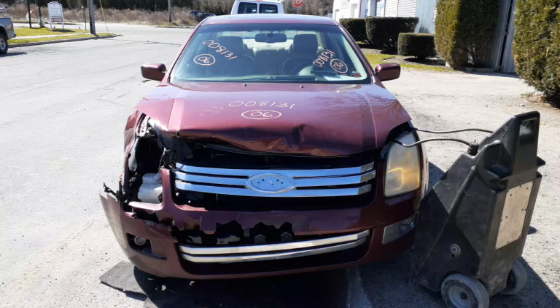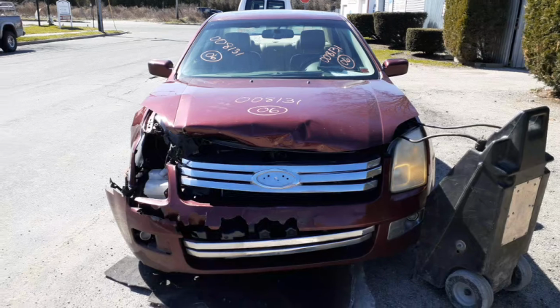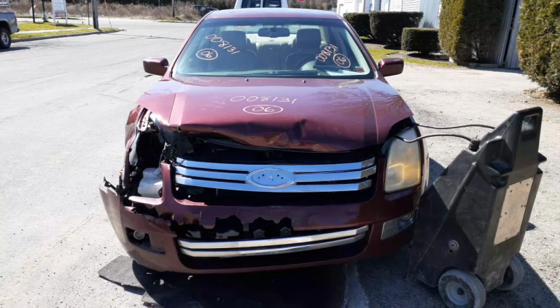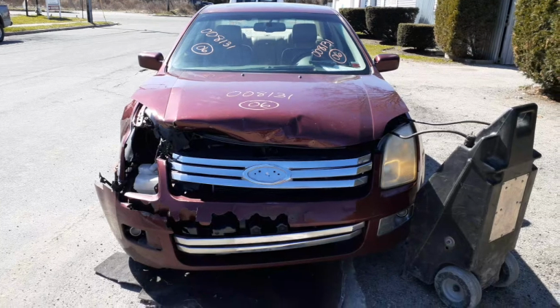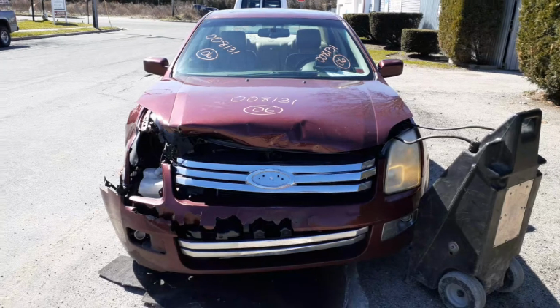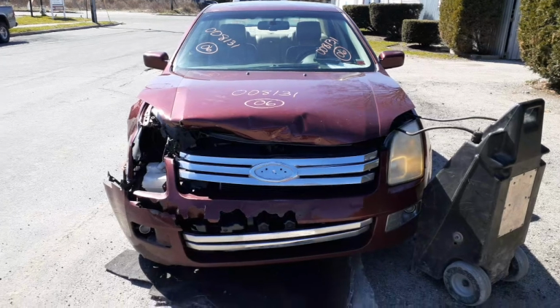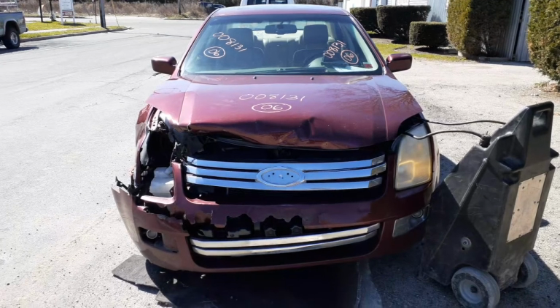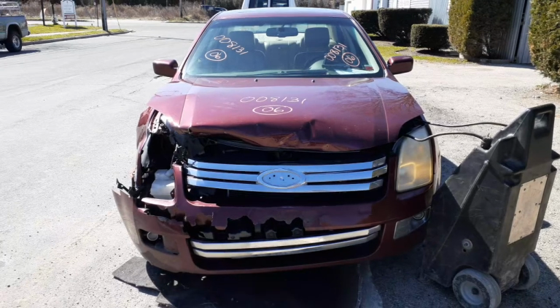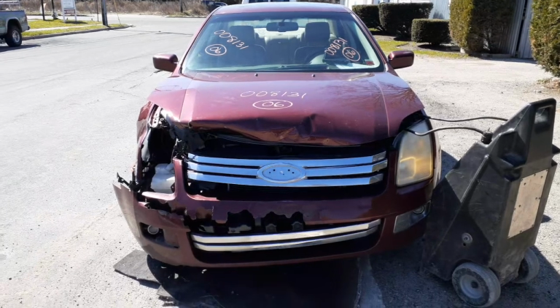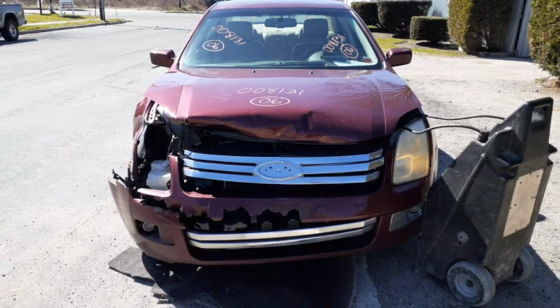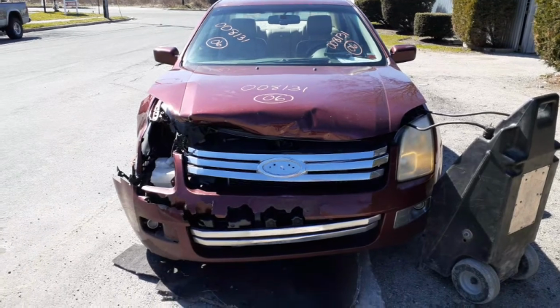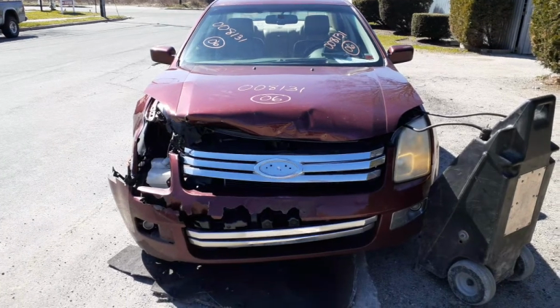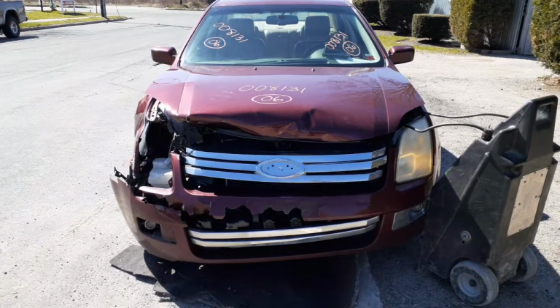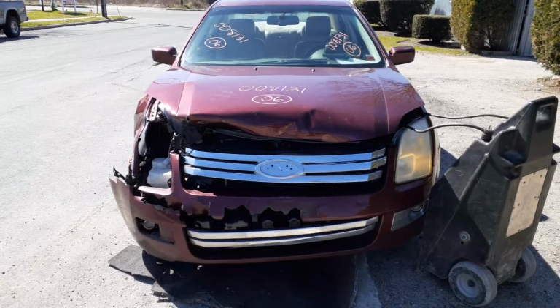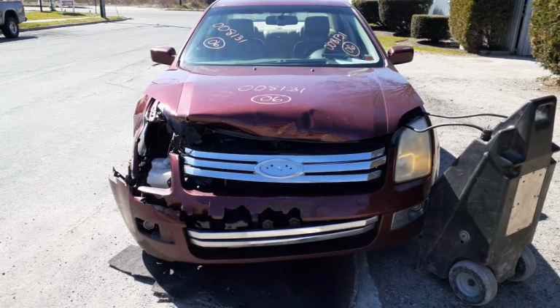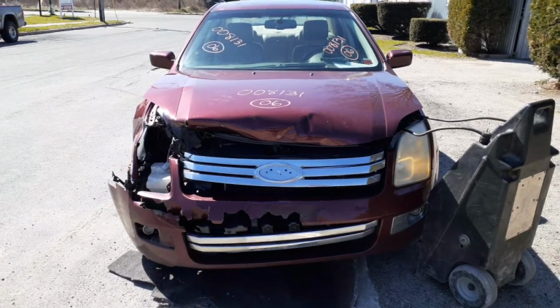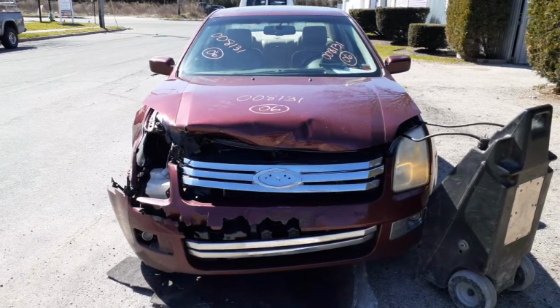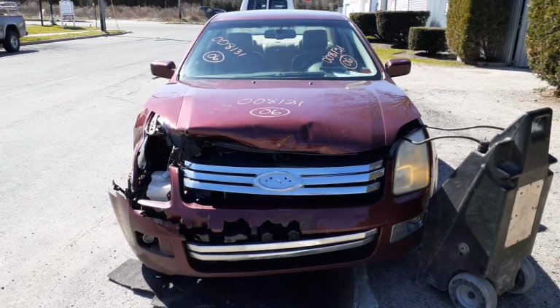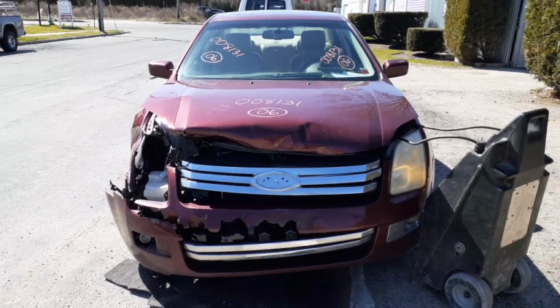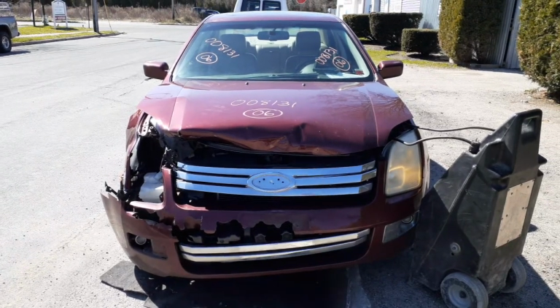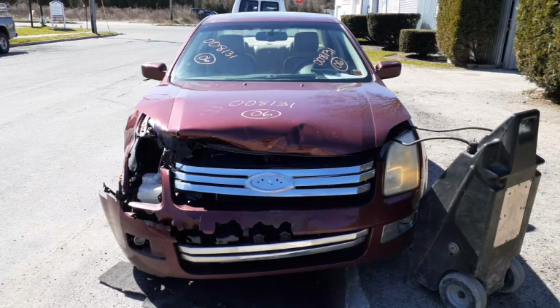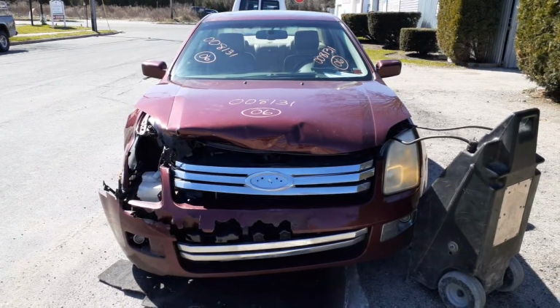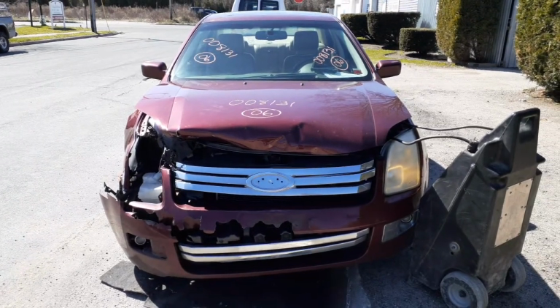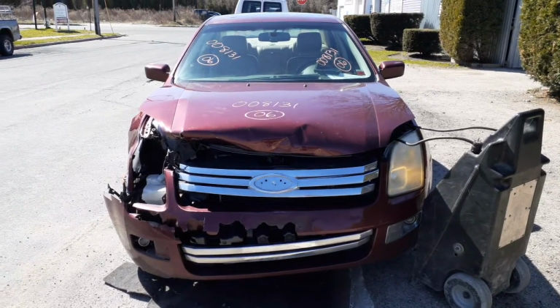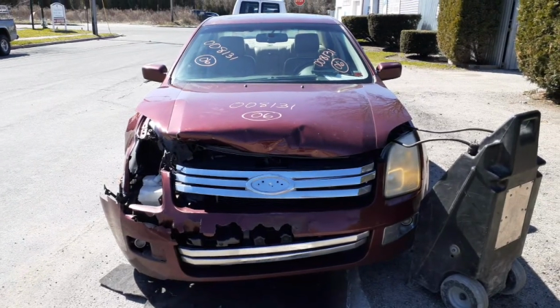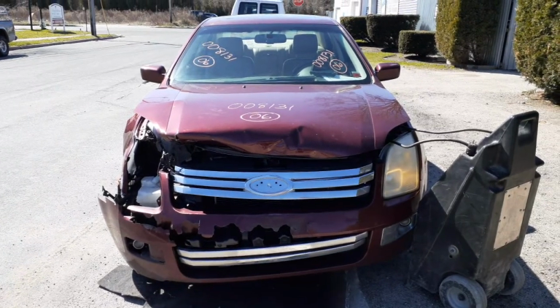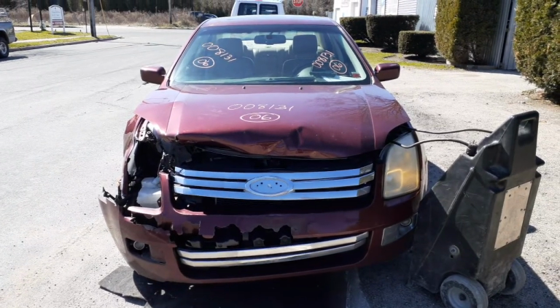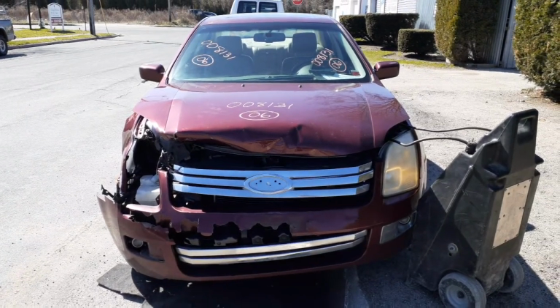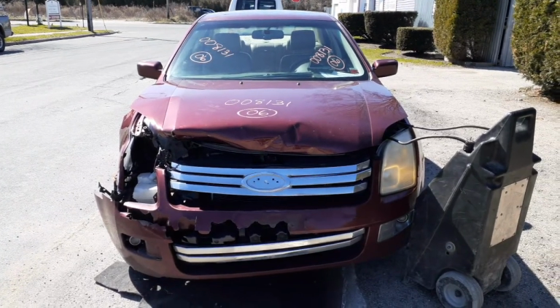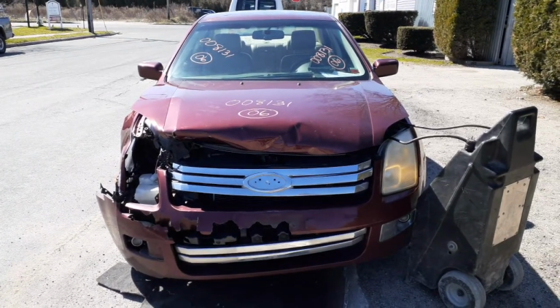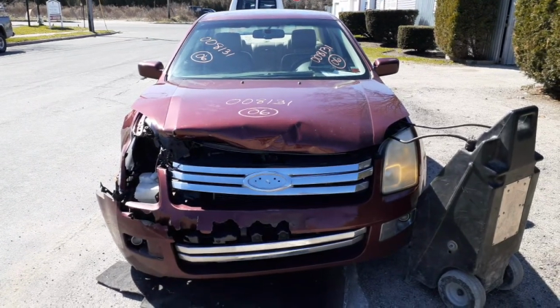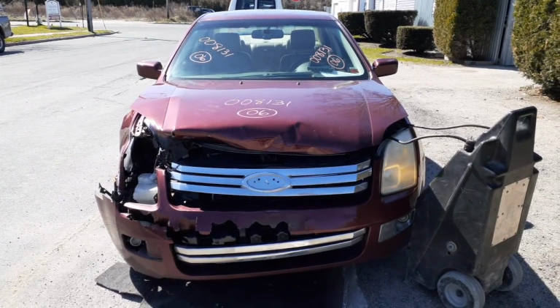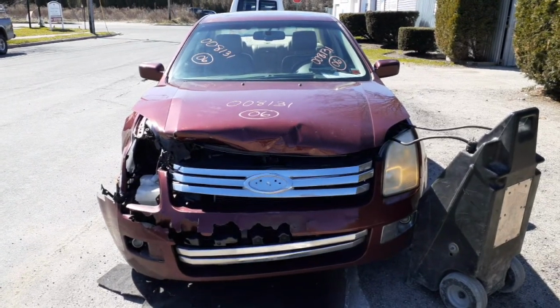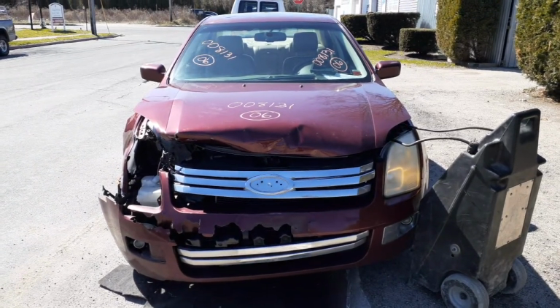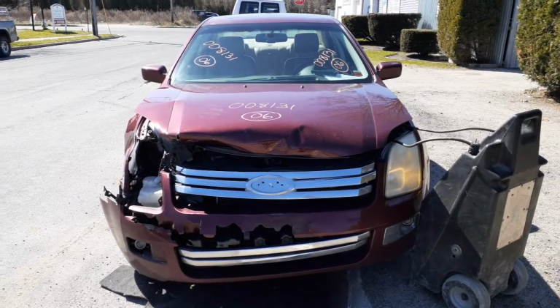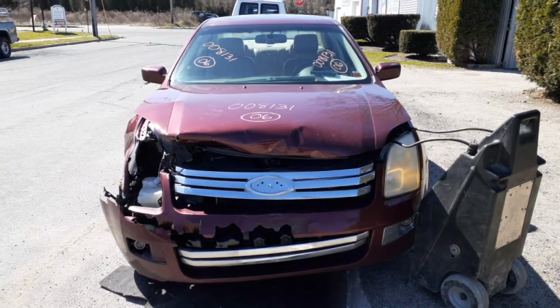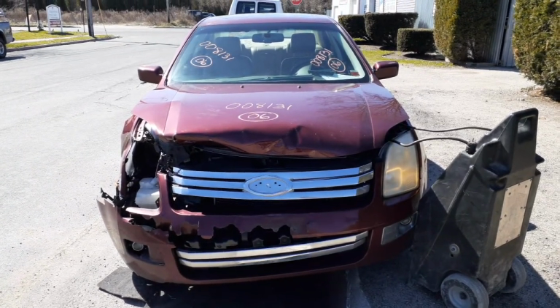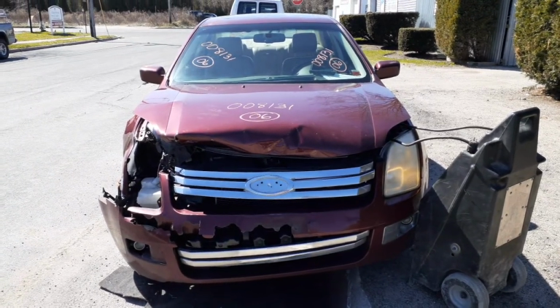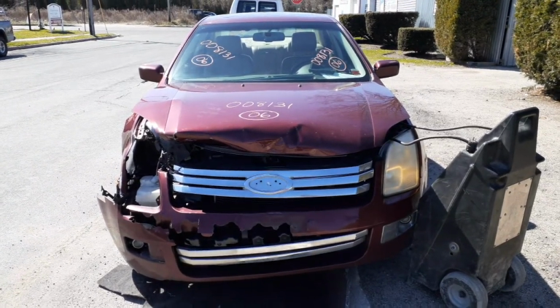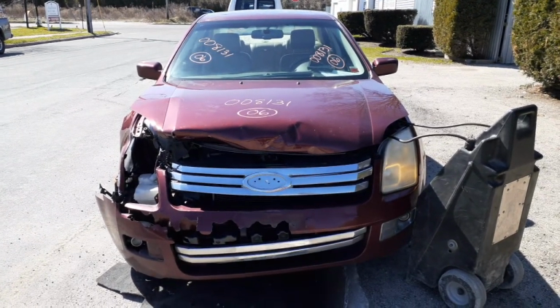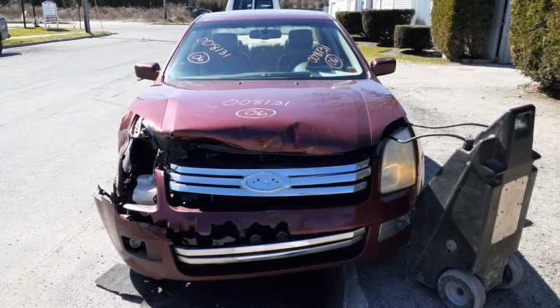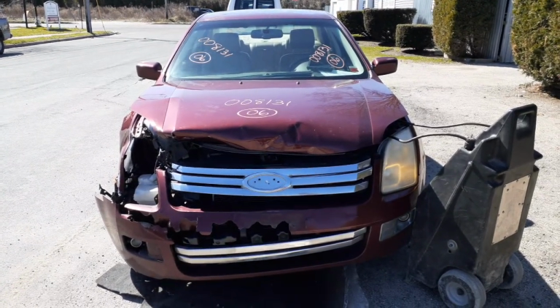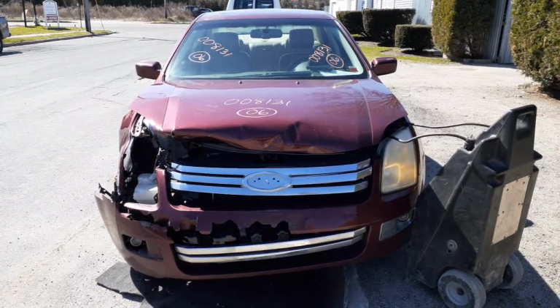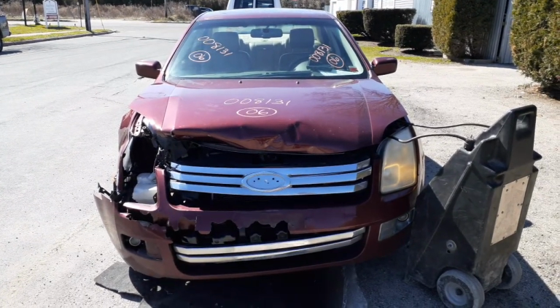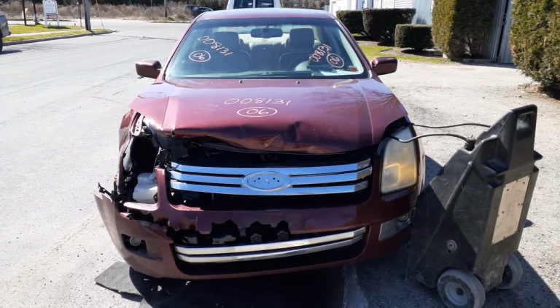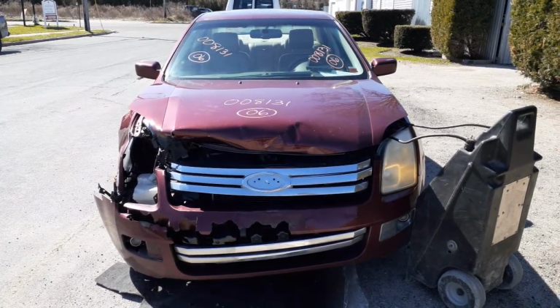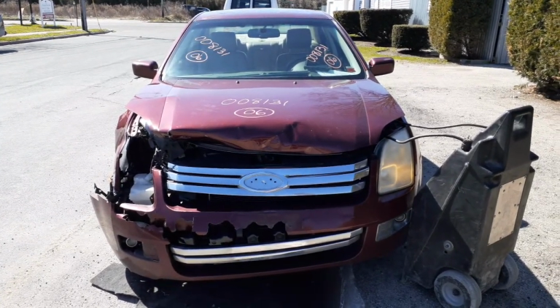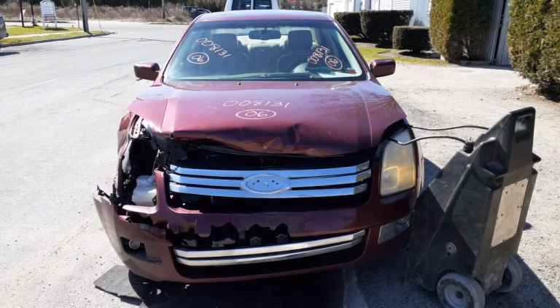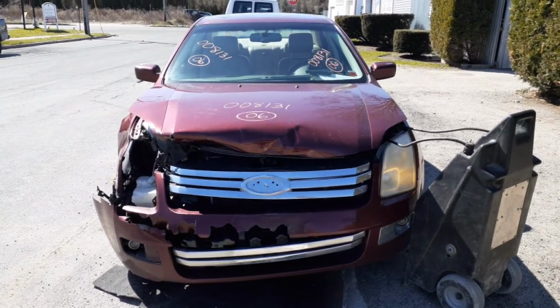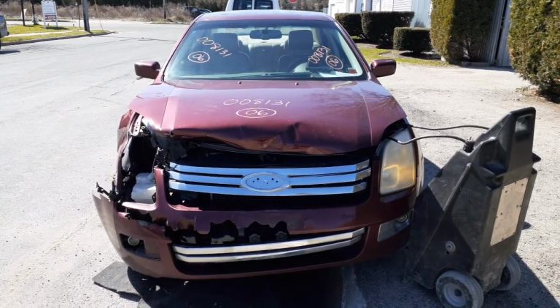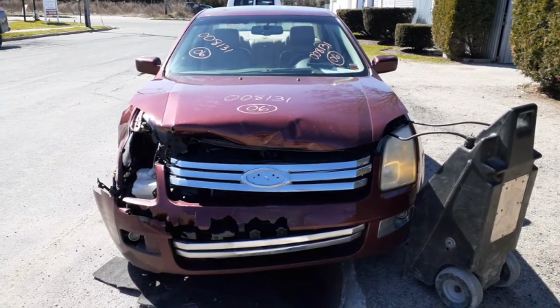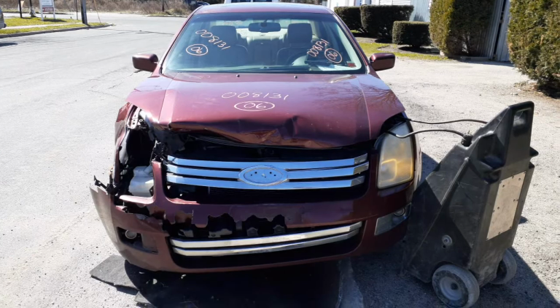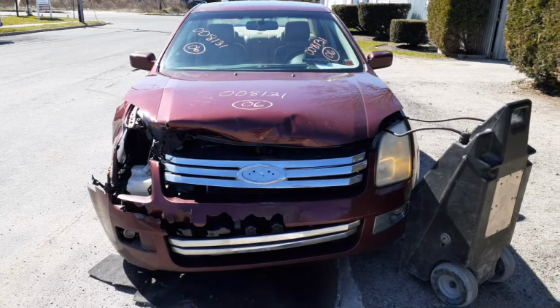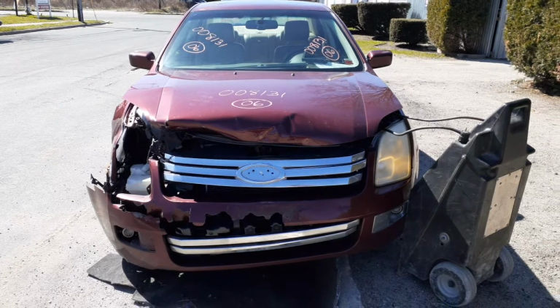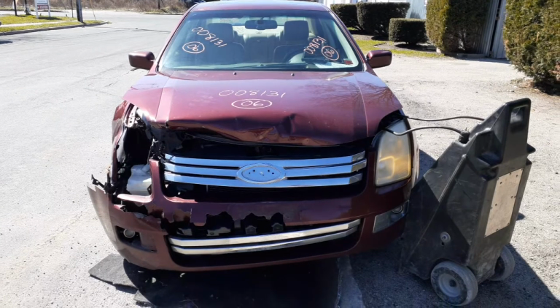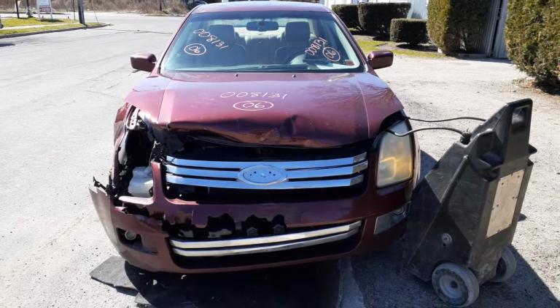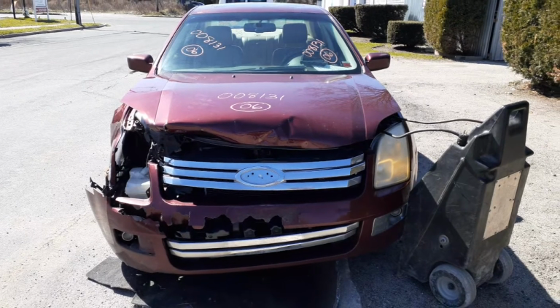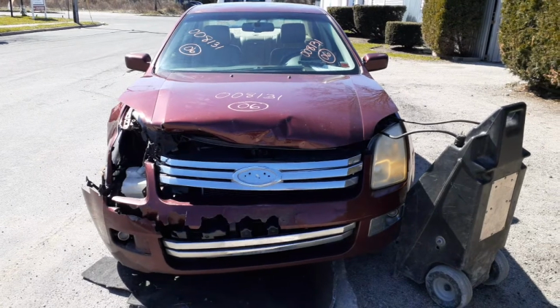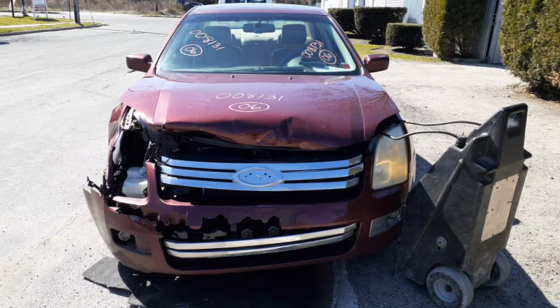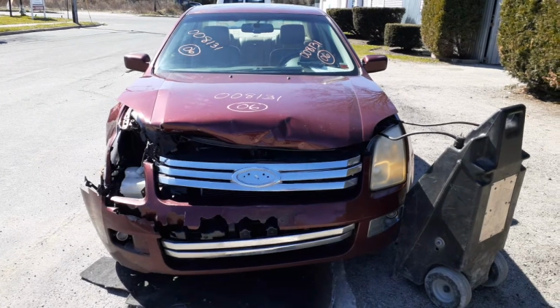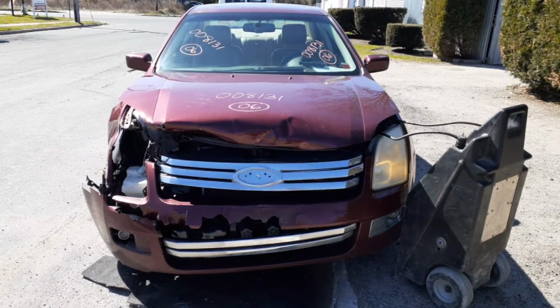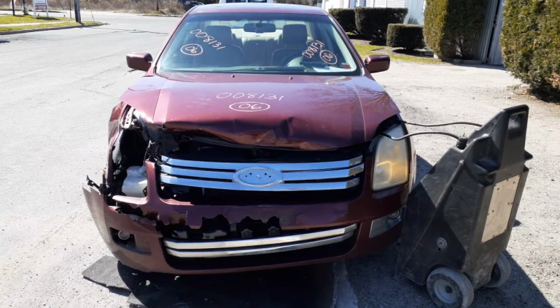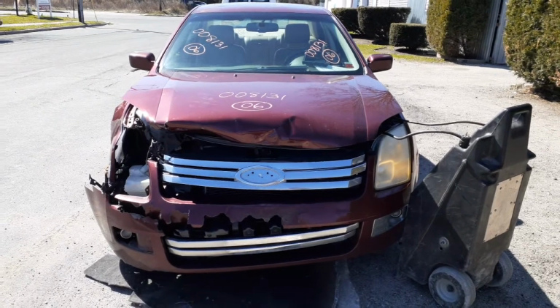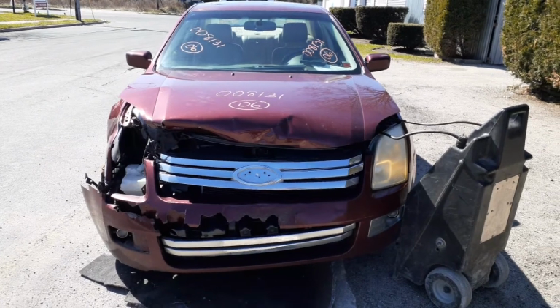Okay, newest addition to the inventory — a 2006 Ford Fusion SEL, 3.0 automatic.